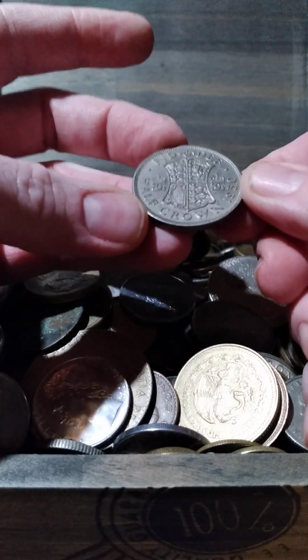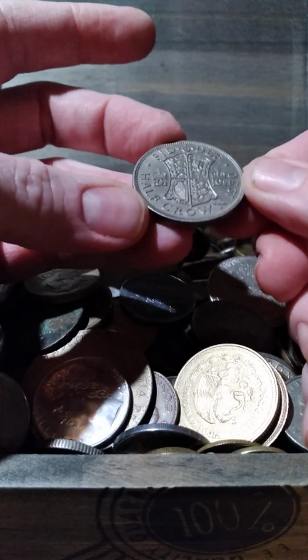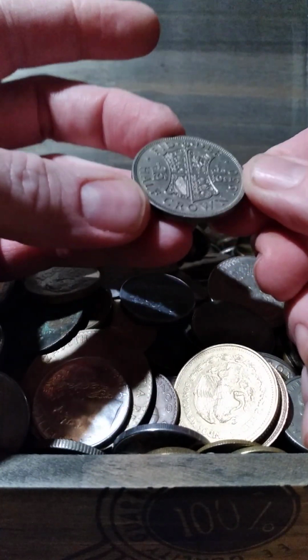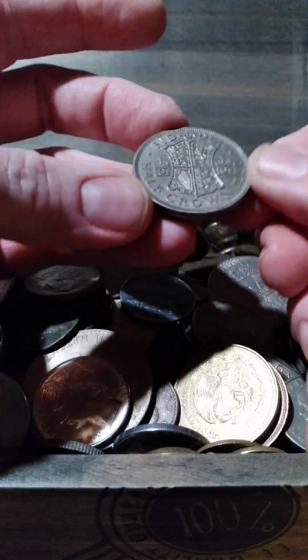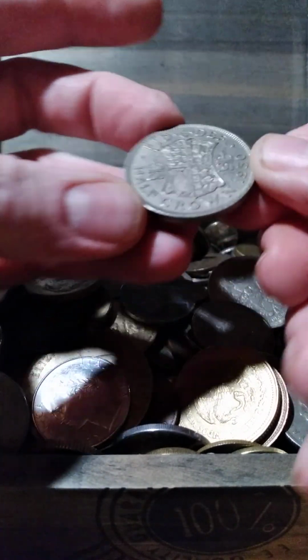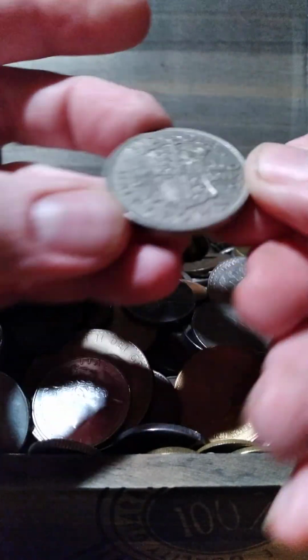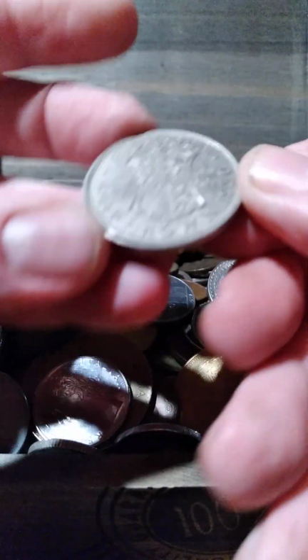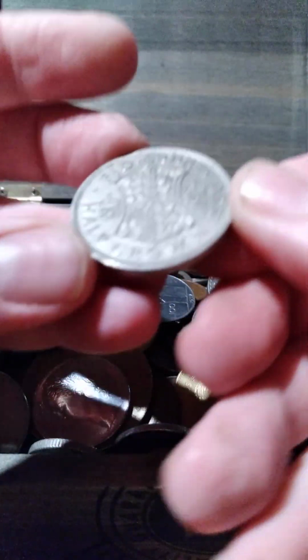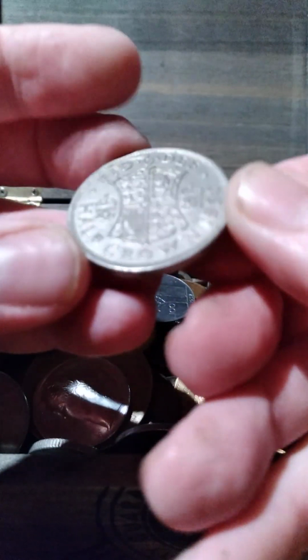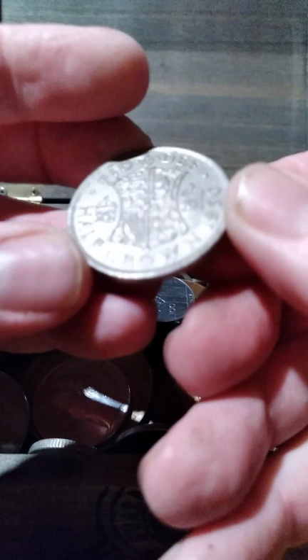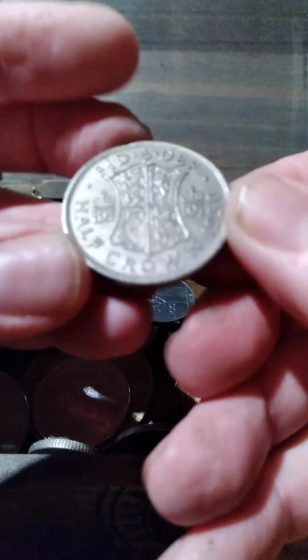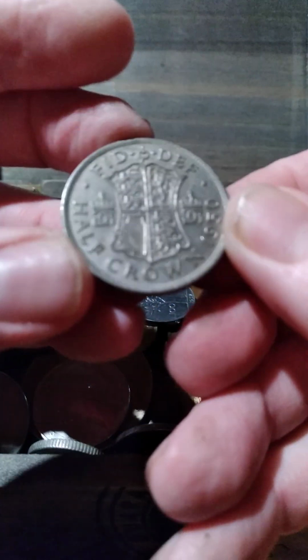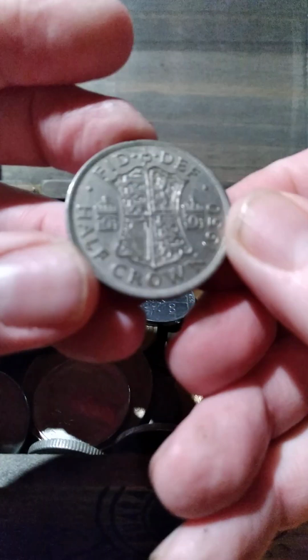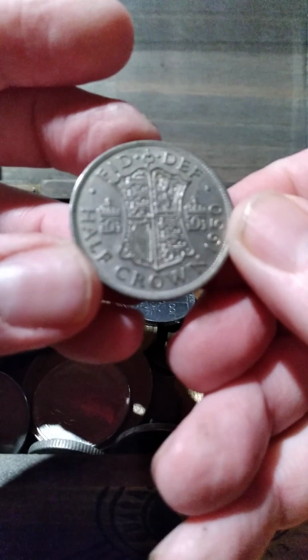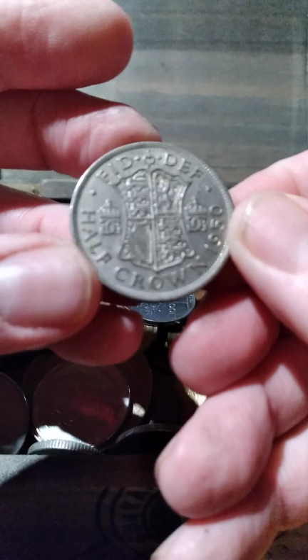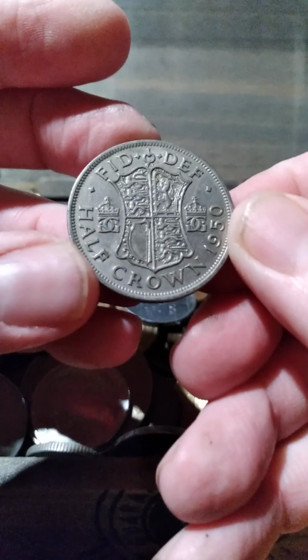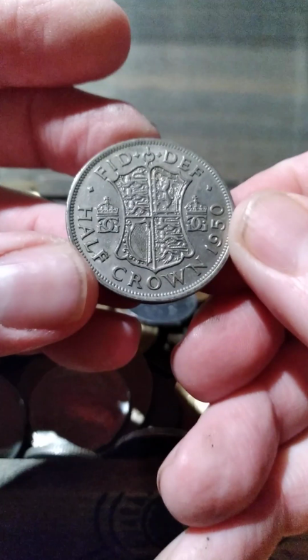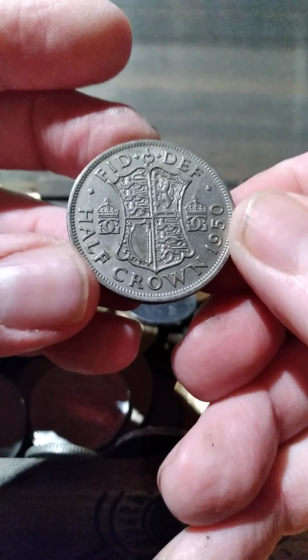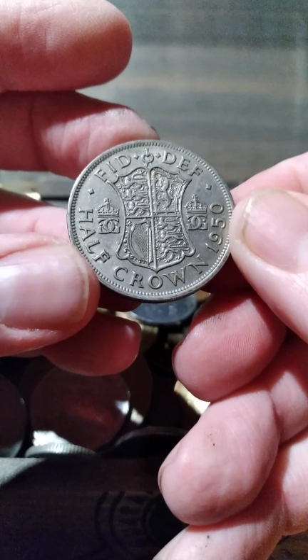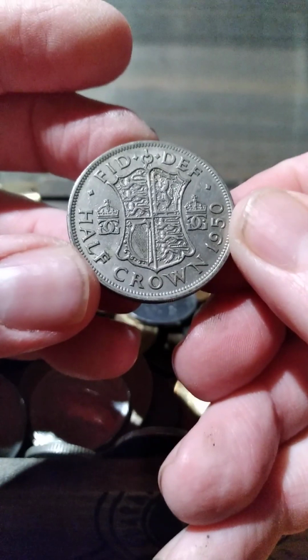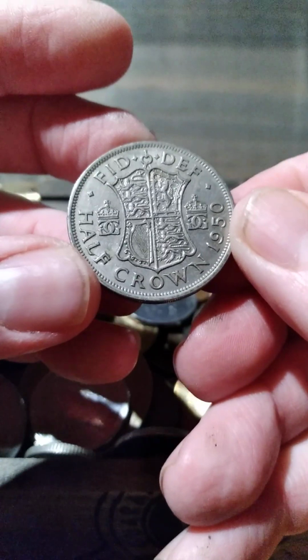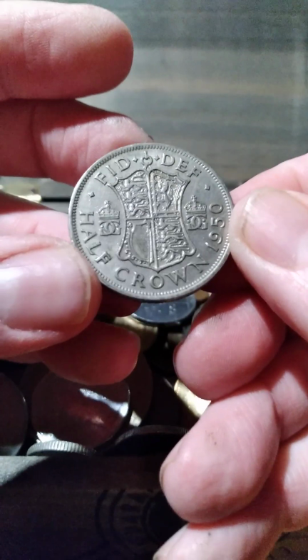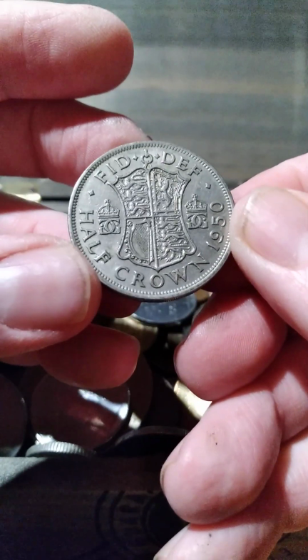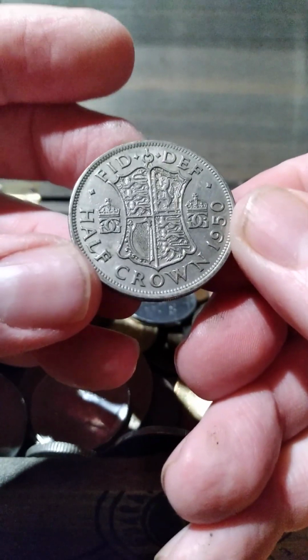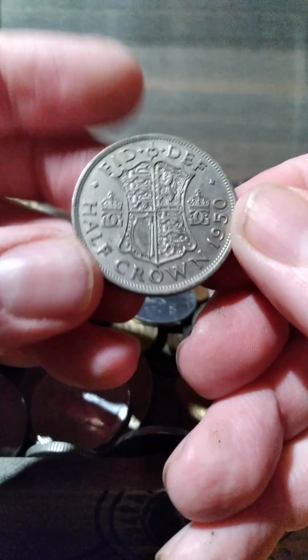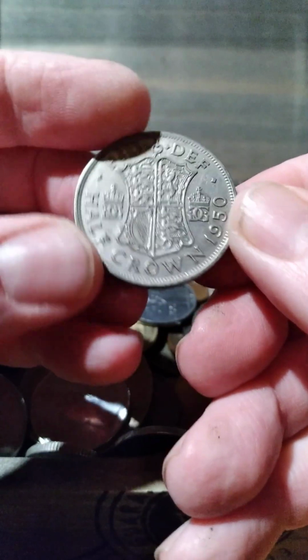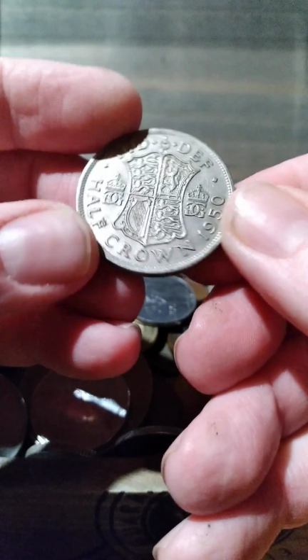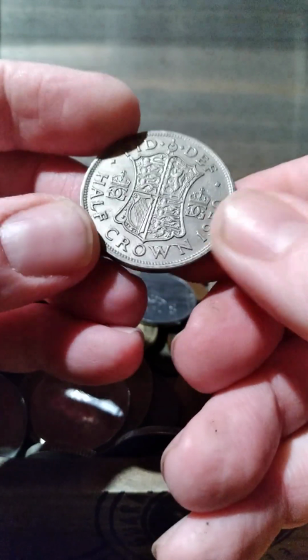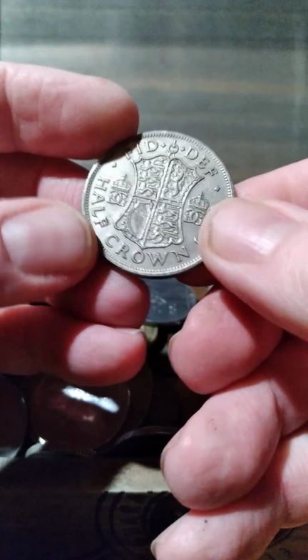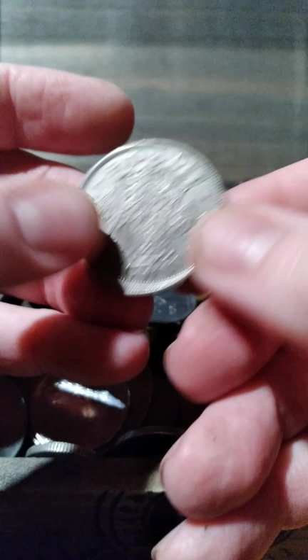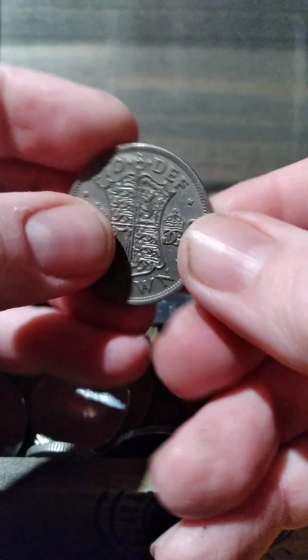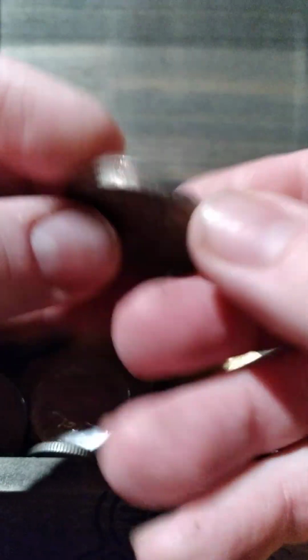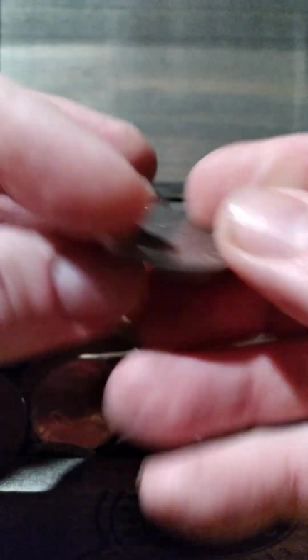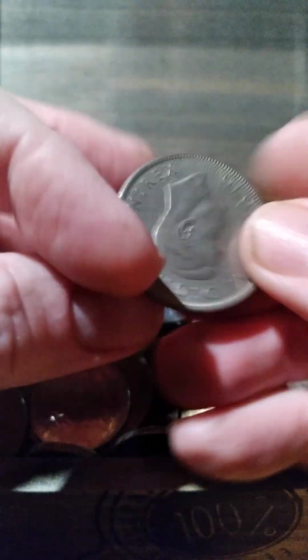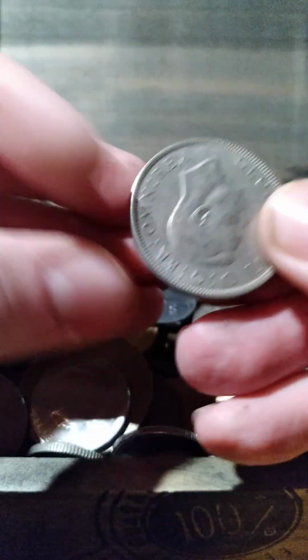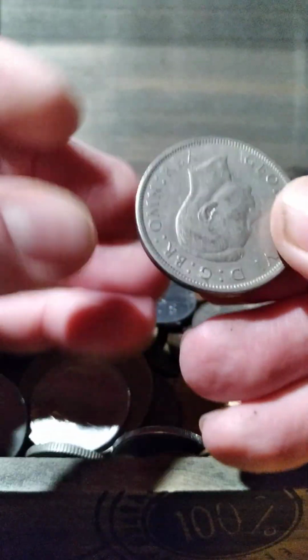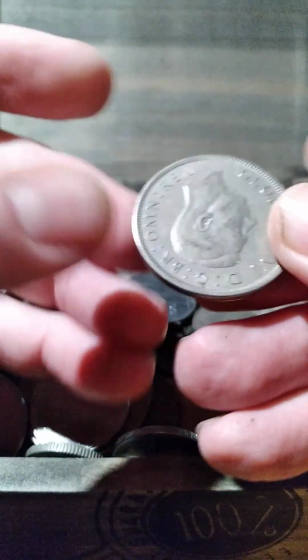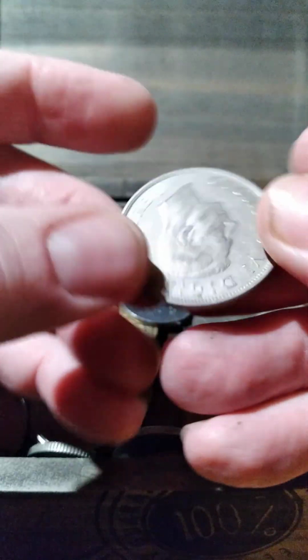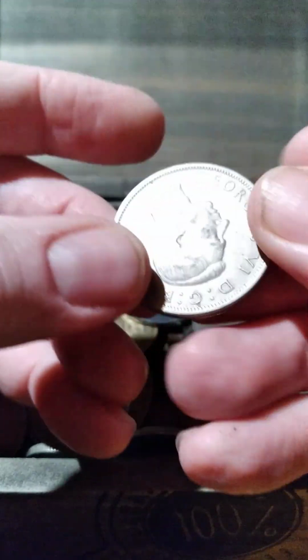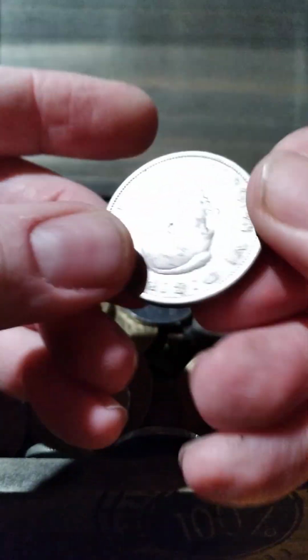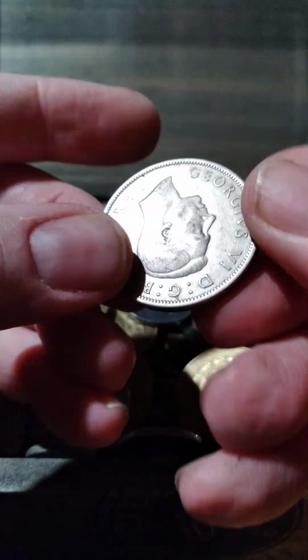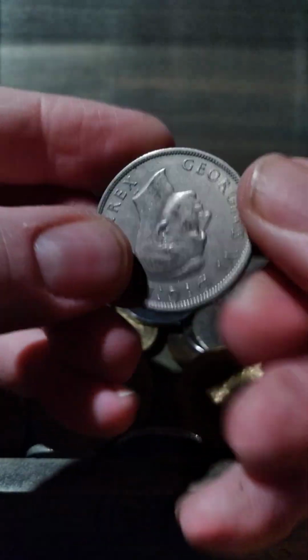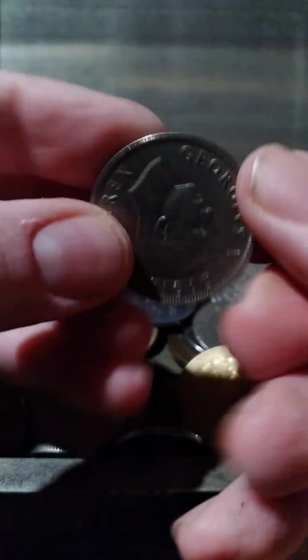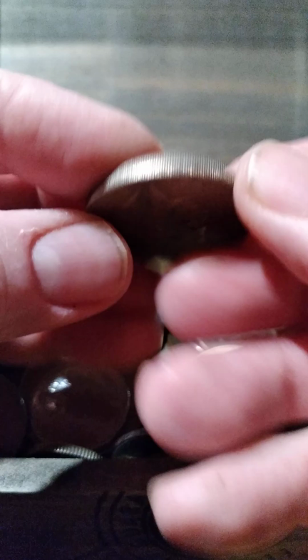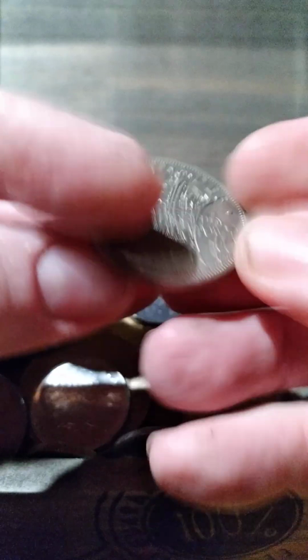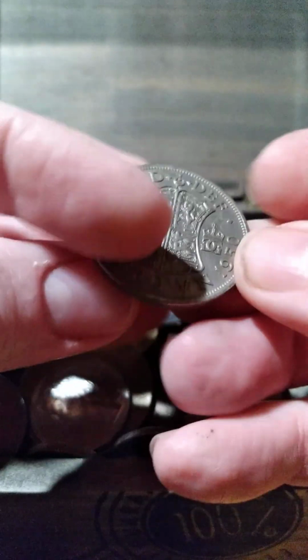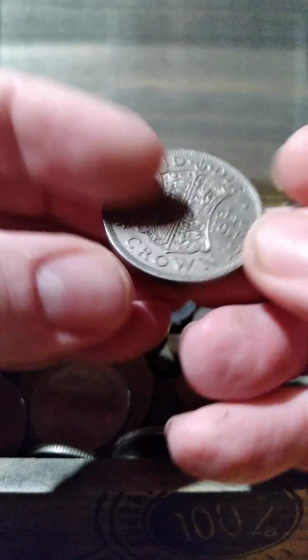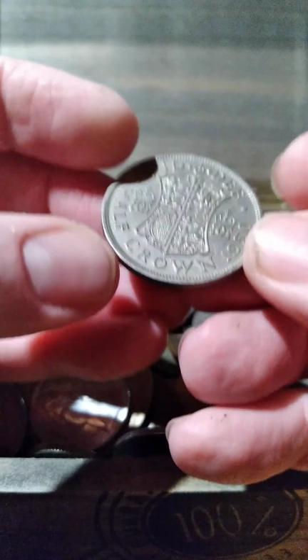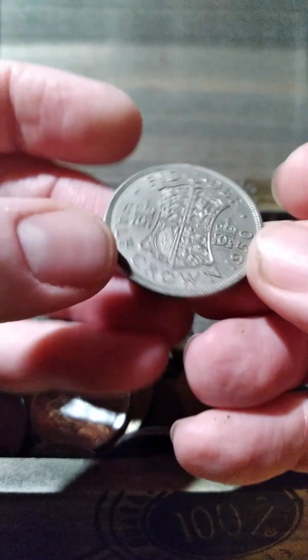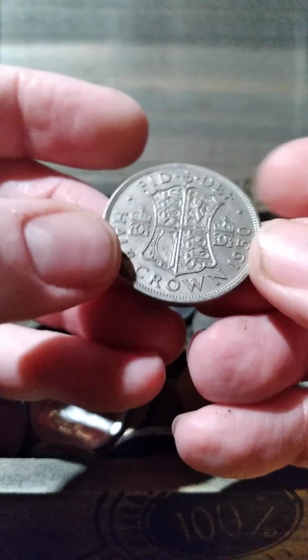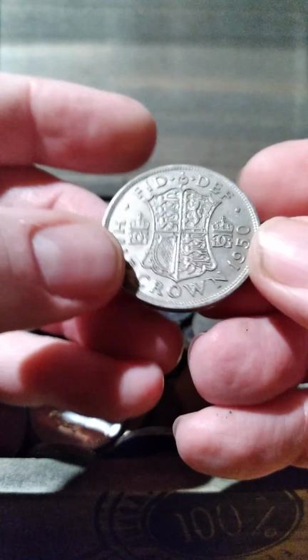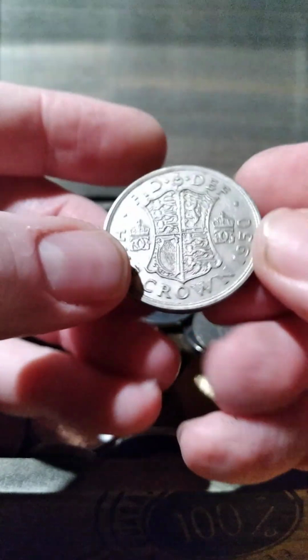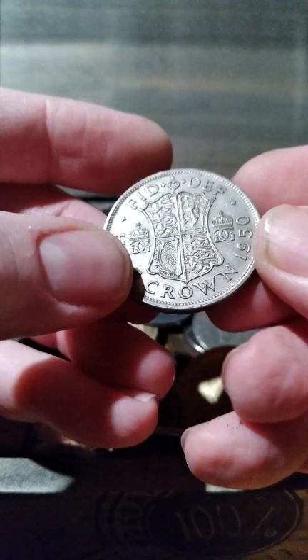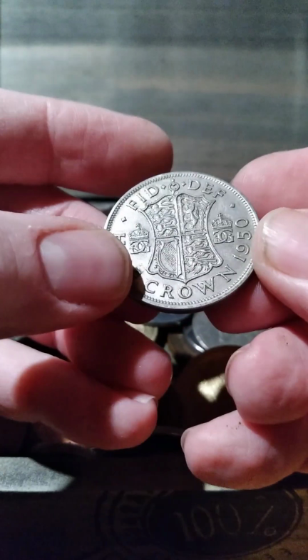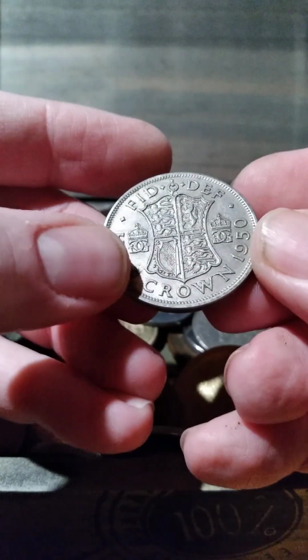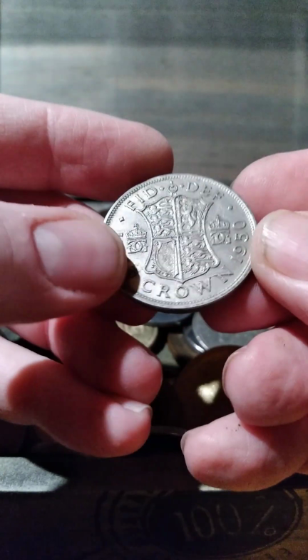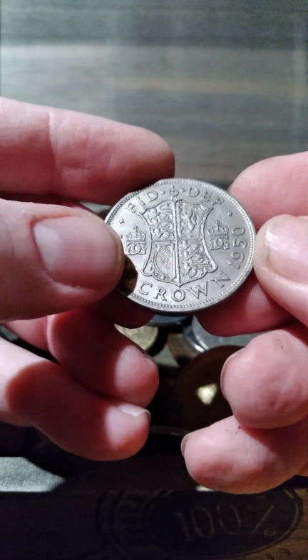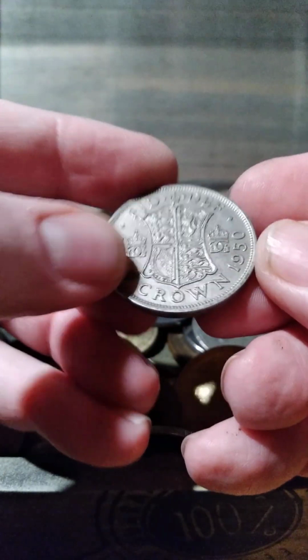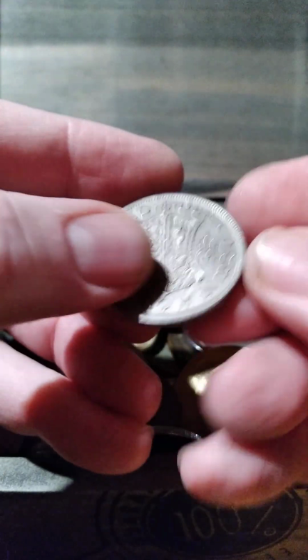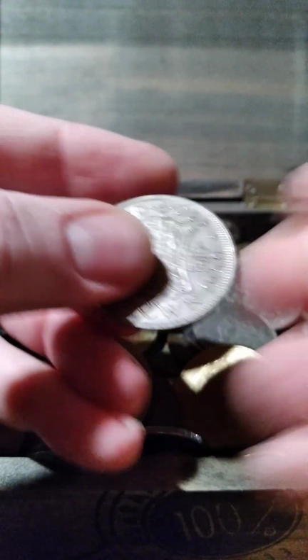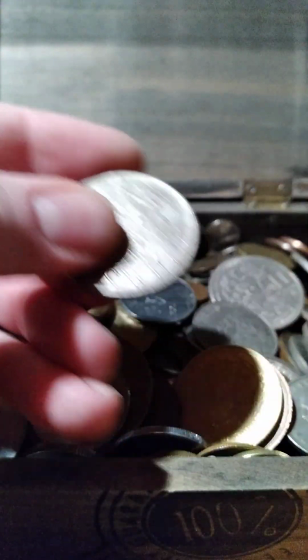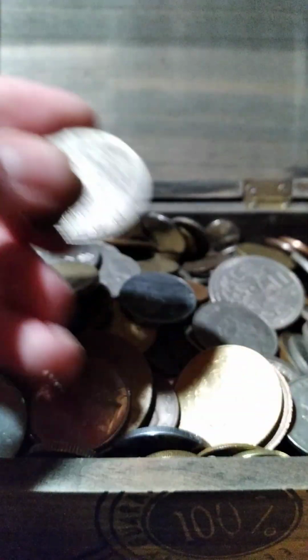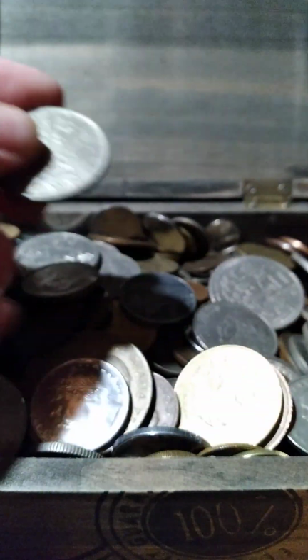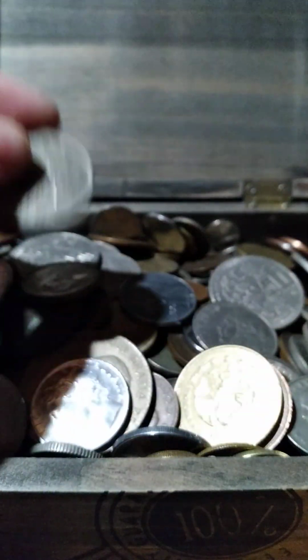This is a half crown, a little bit older. It might have been a 50% silver one, but it's not quite old enough.